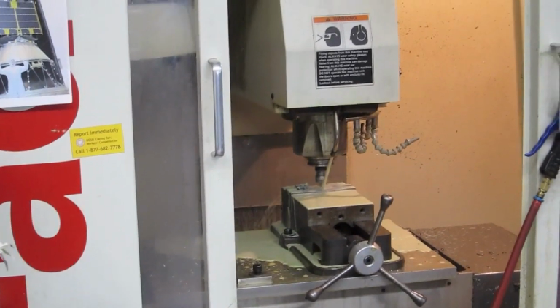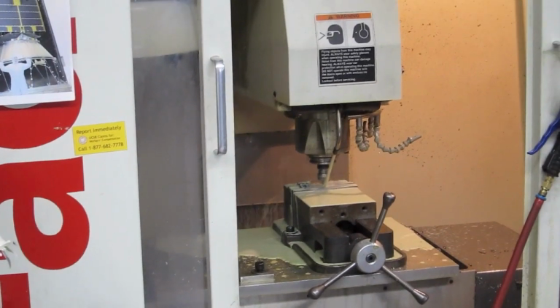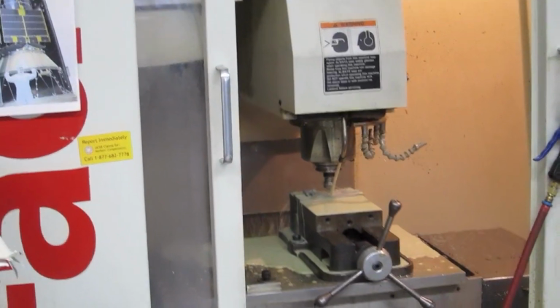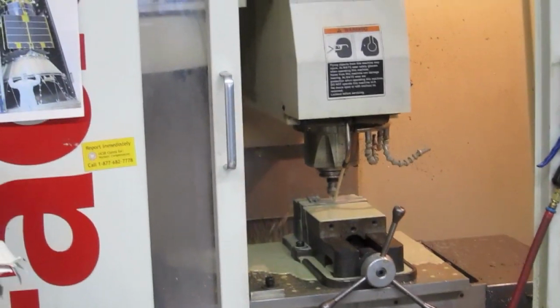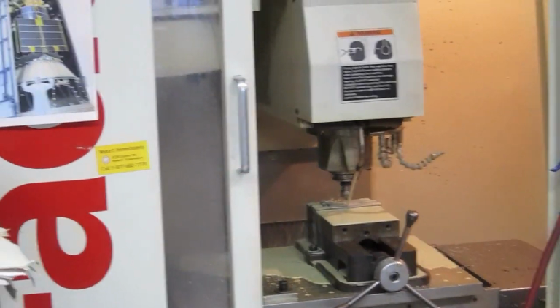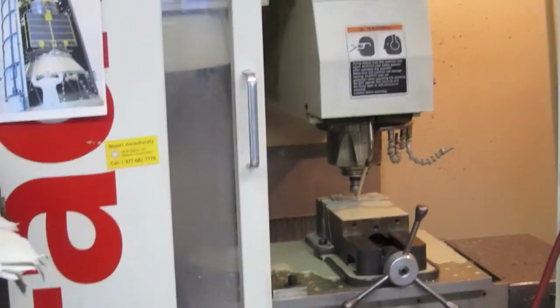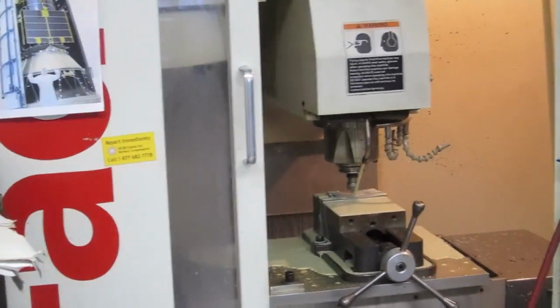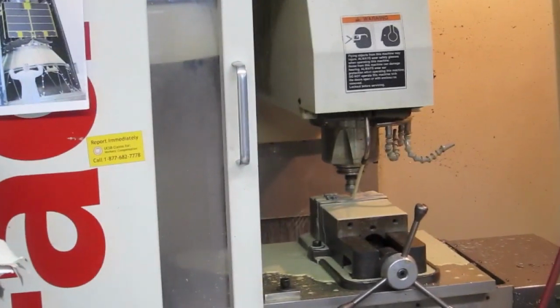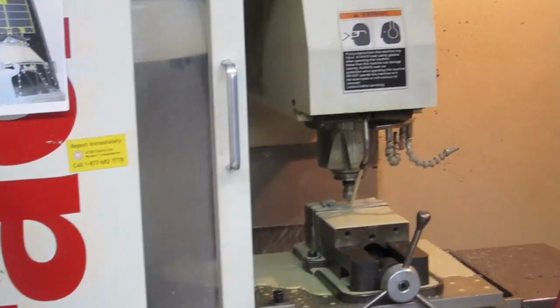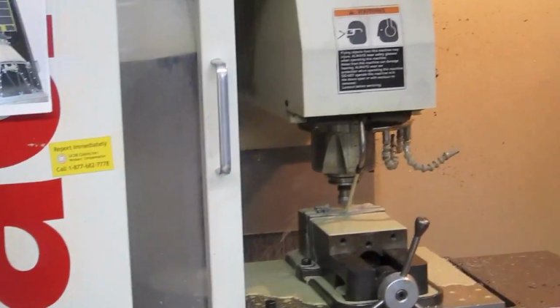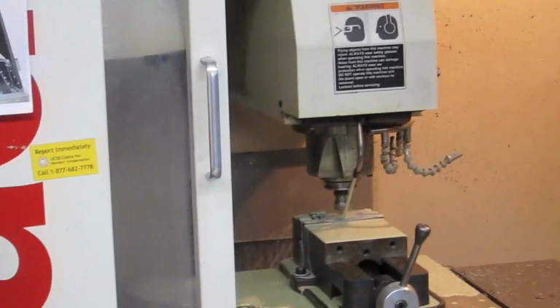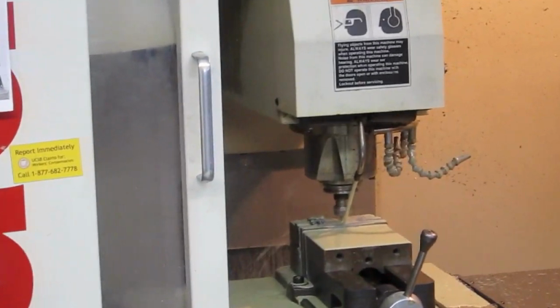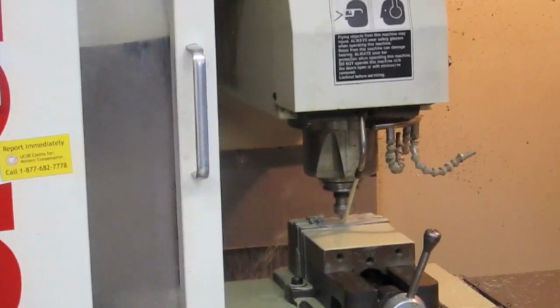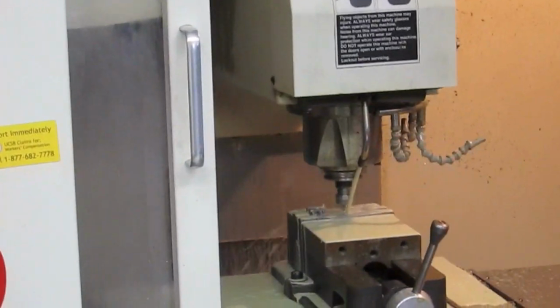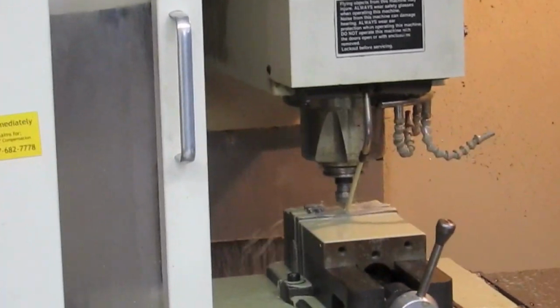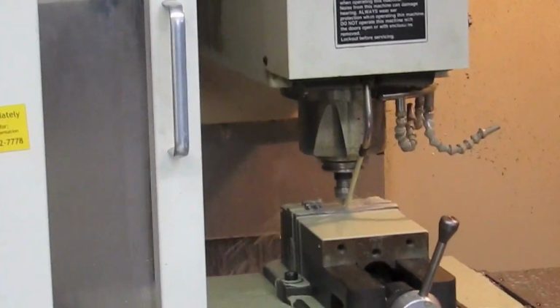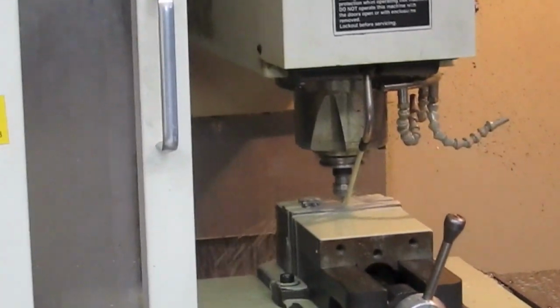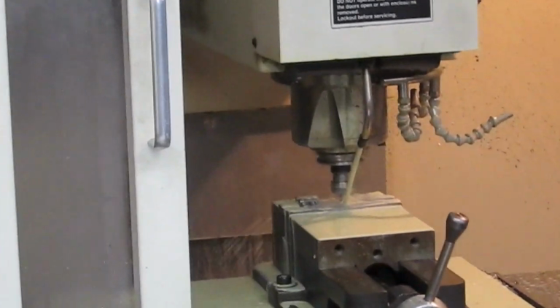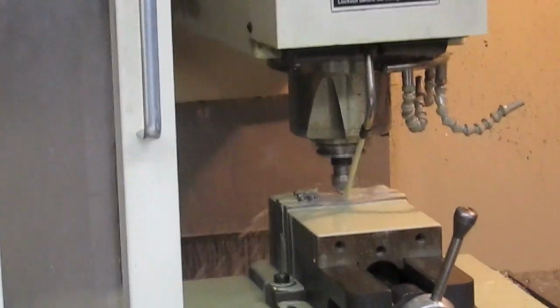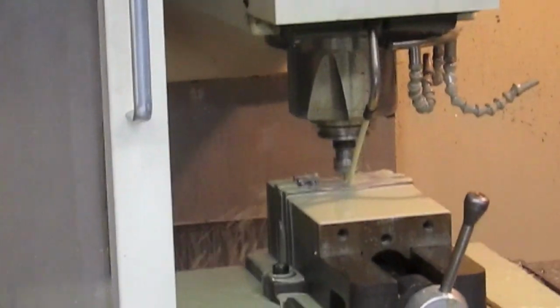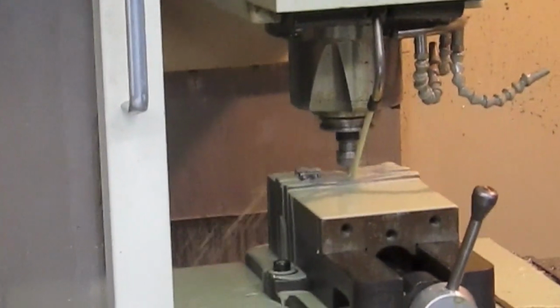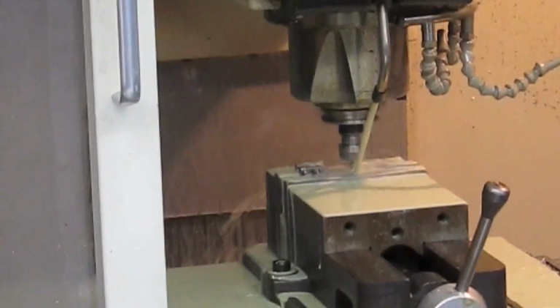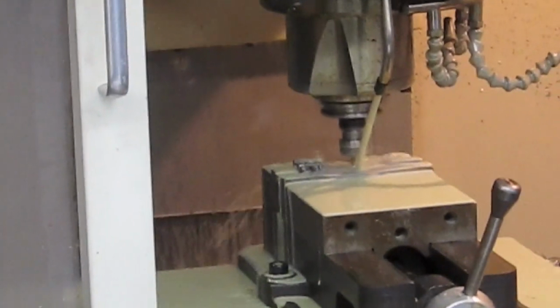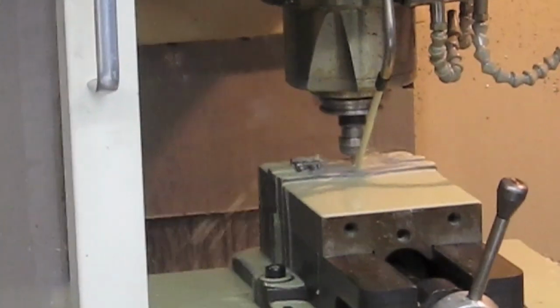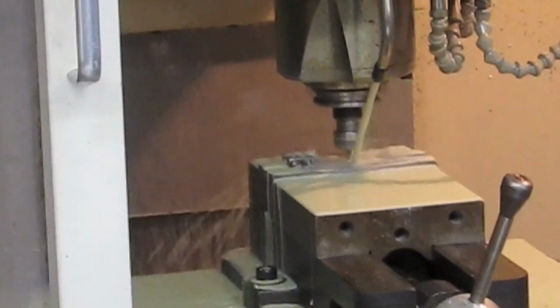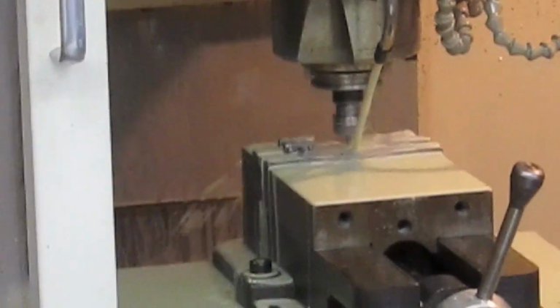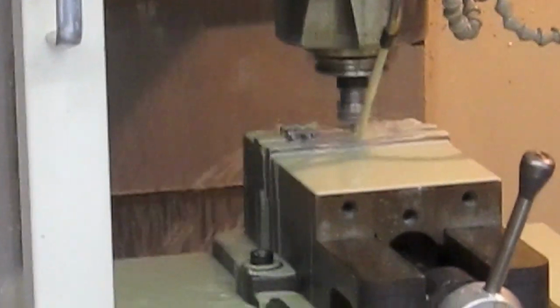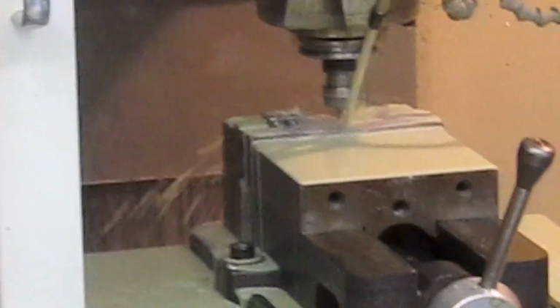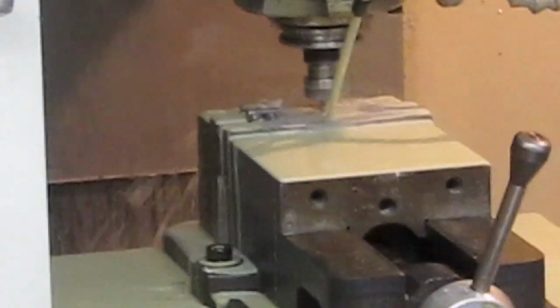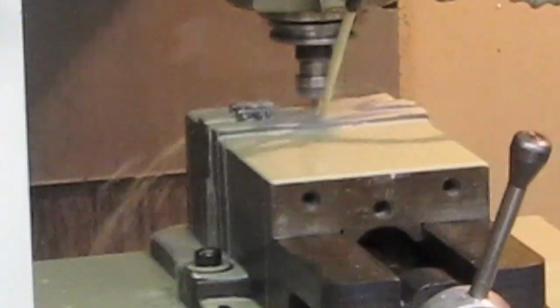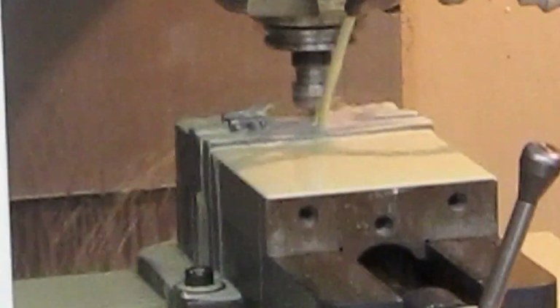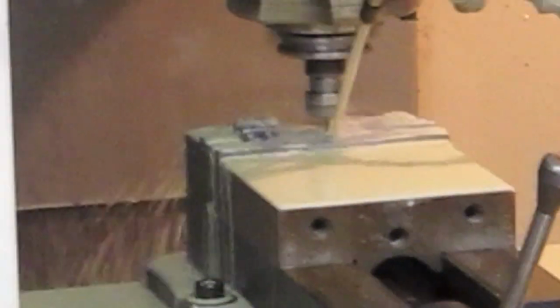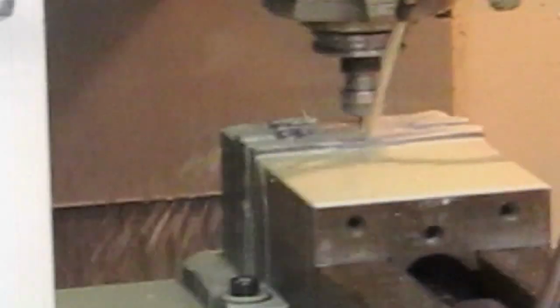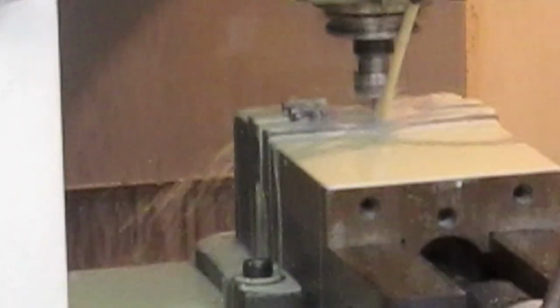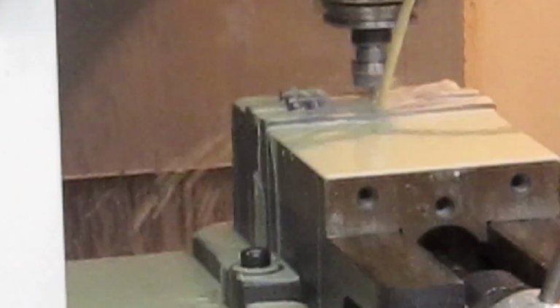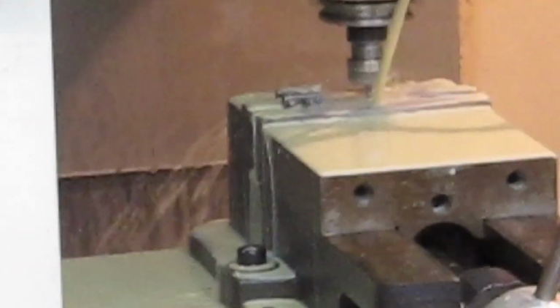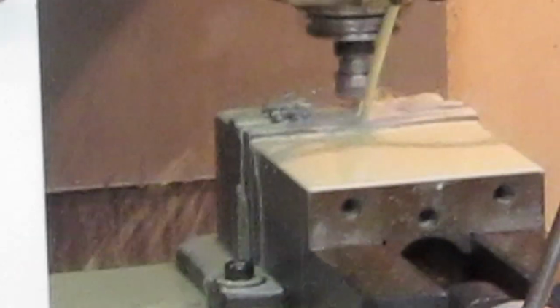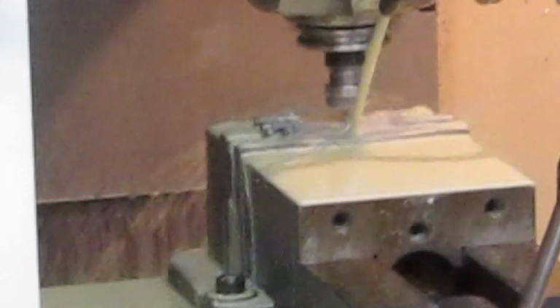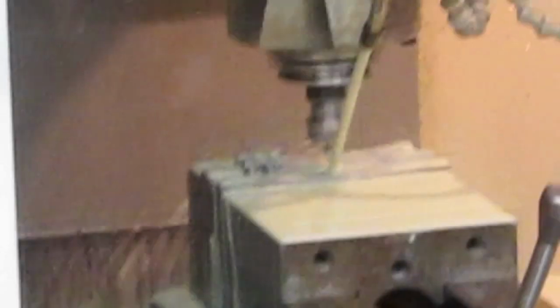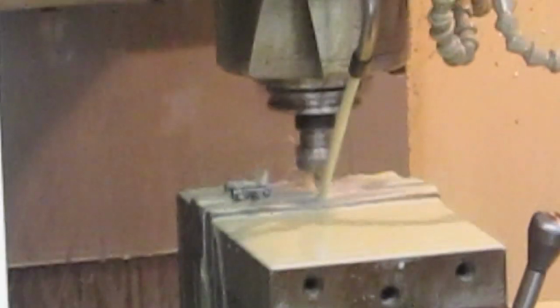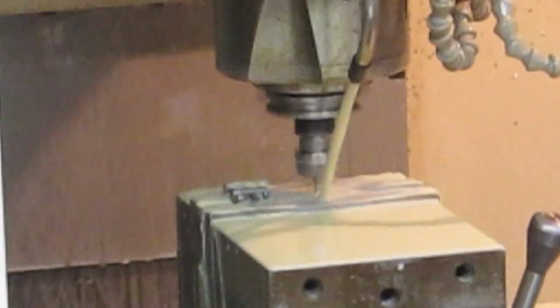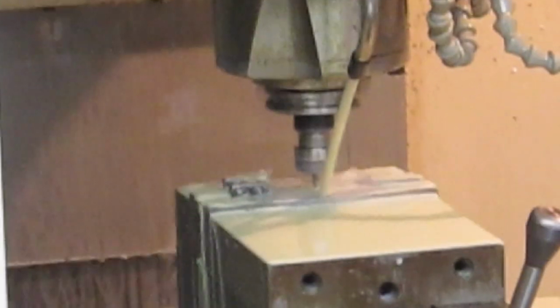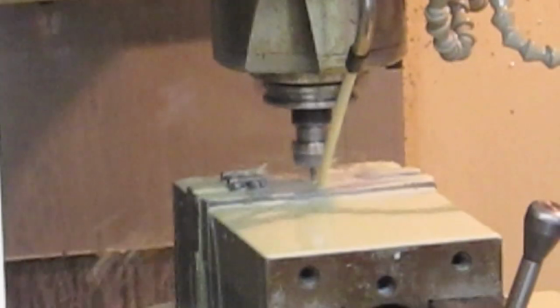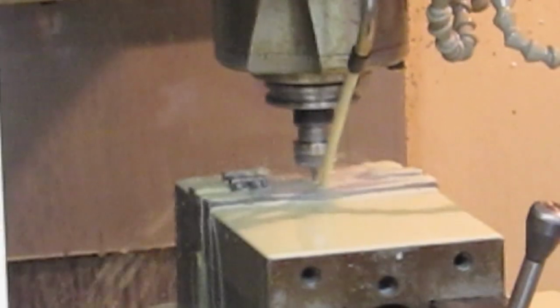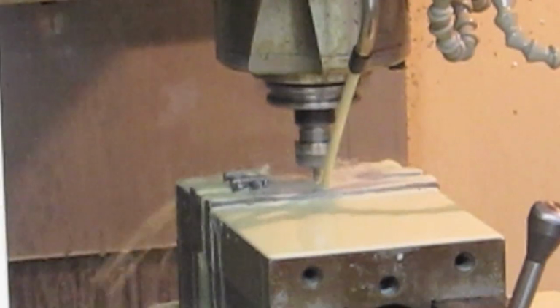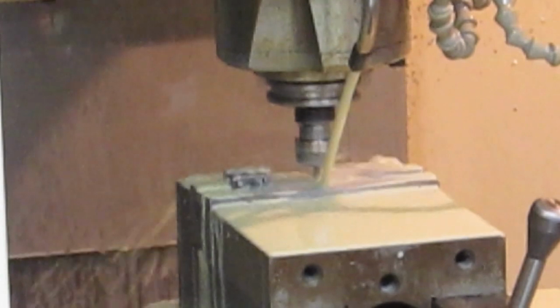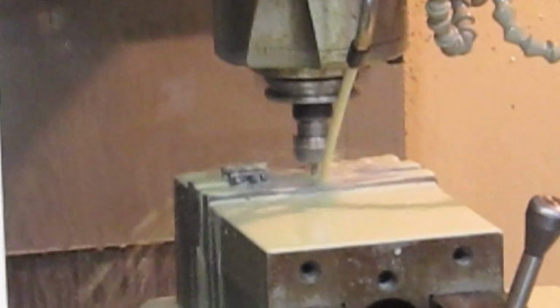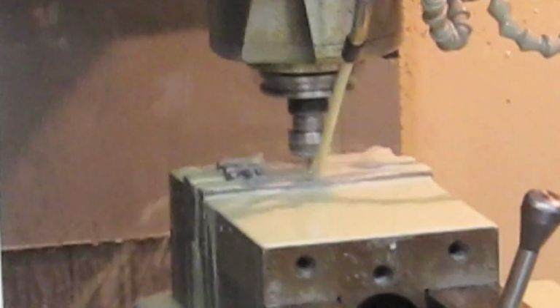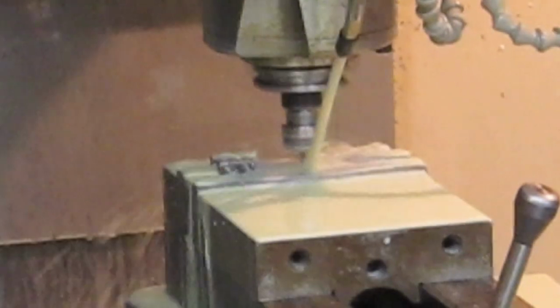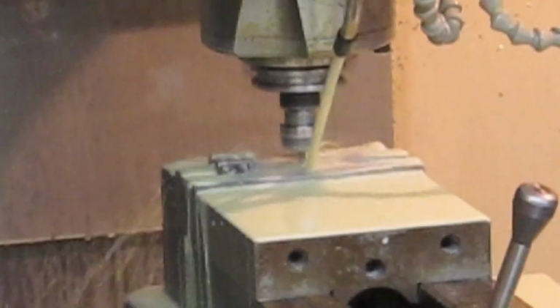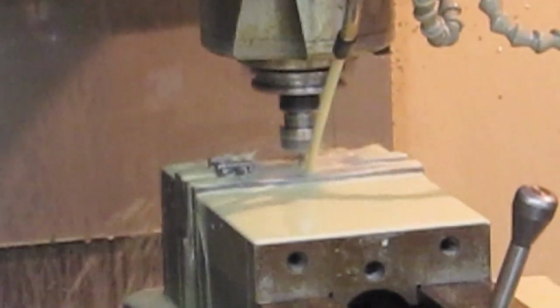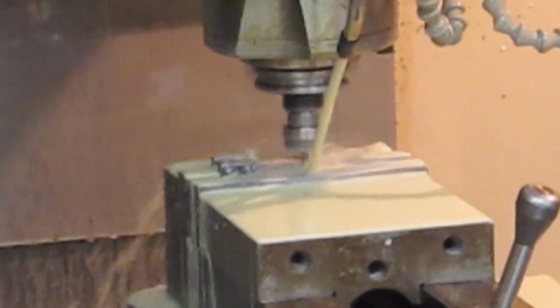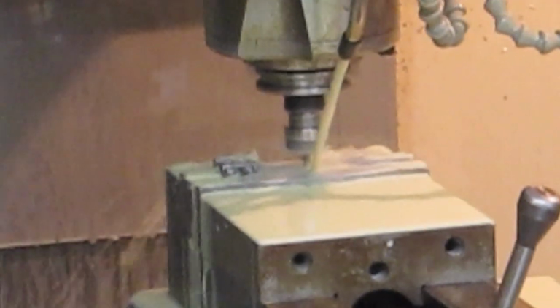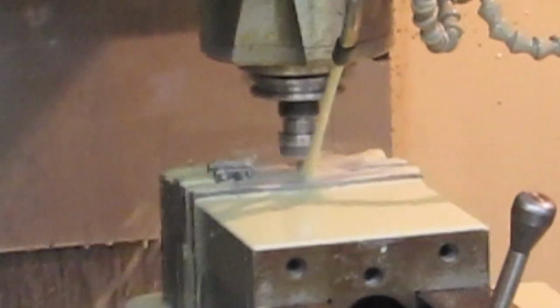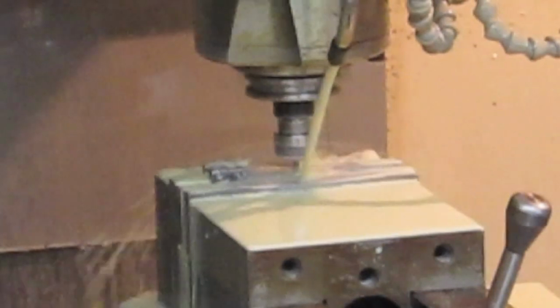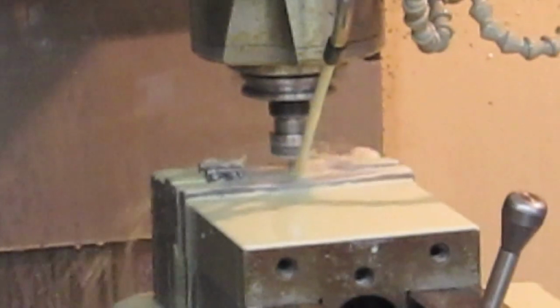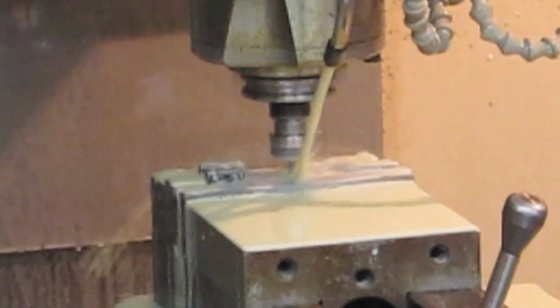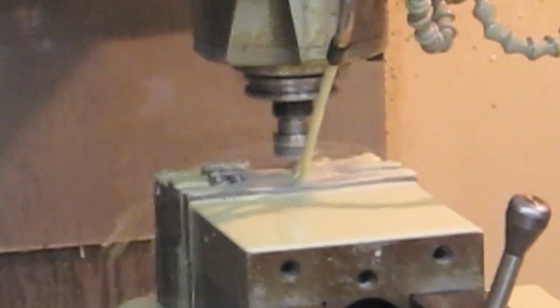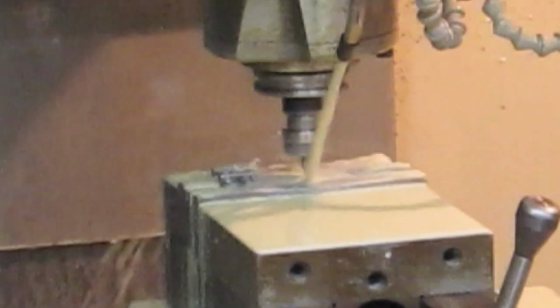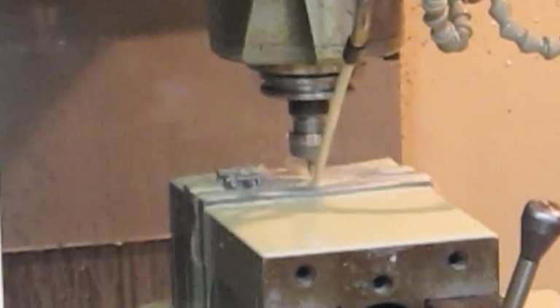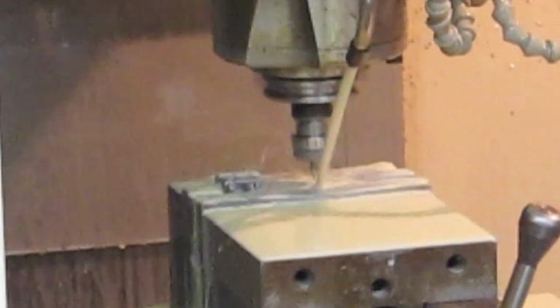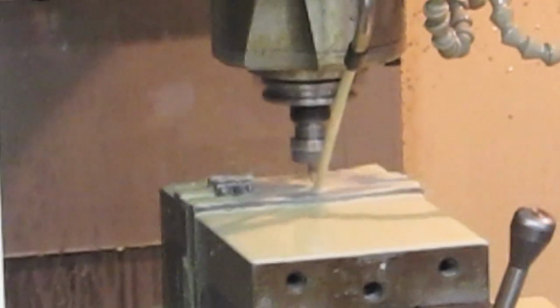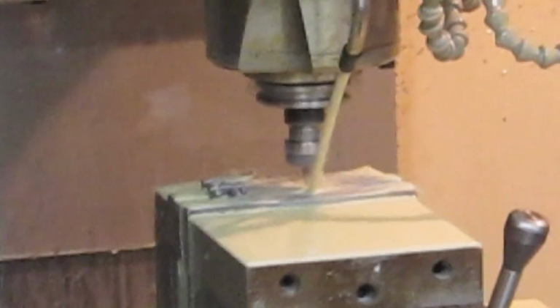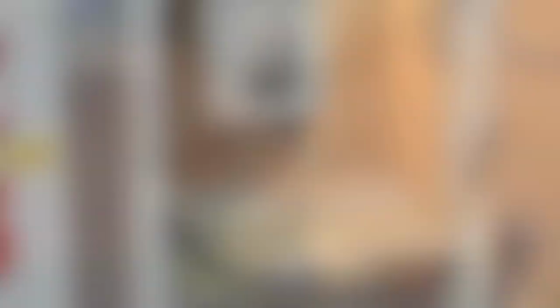Right now it's just making a dimple for the tip of the drill bit to sit in, so the drill bit doesn't wander or break.